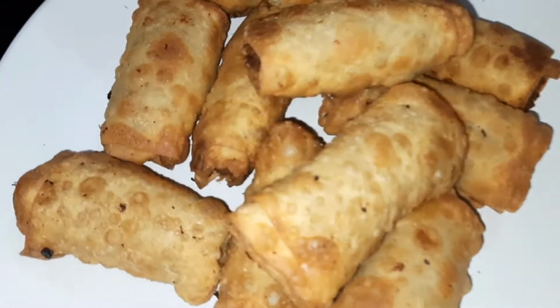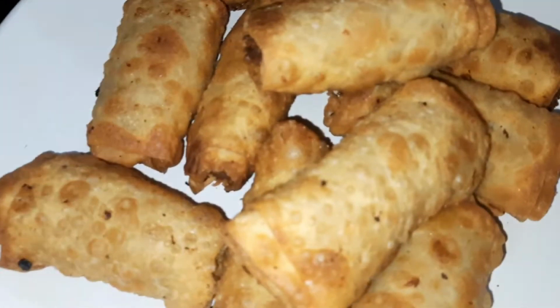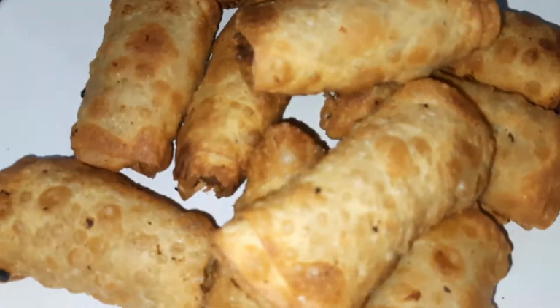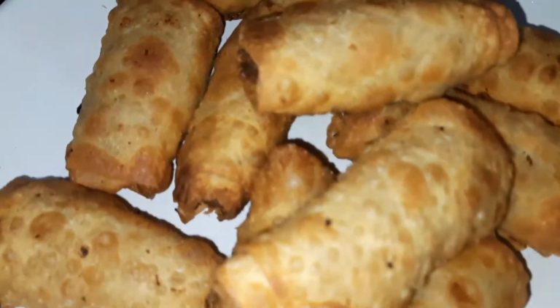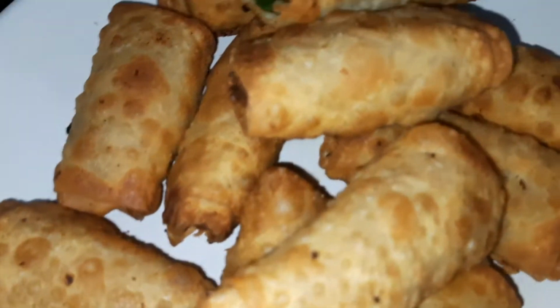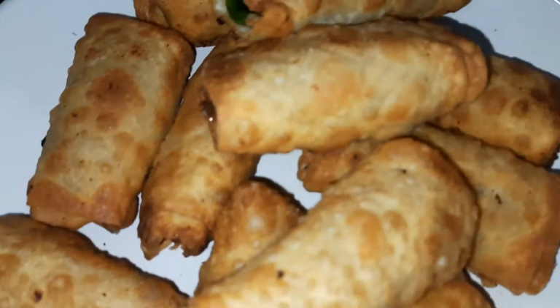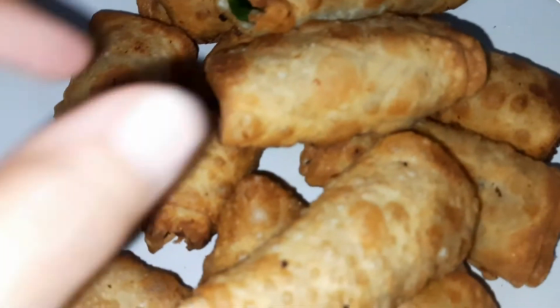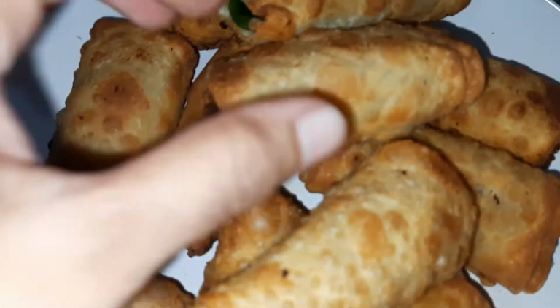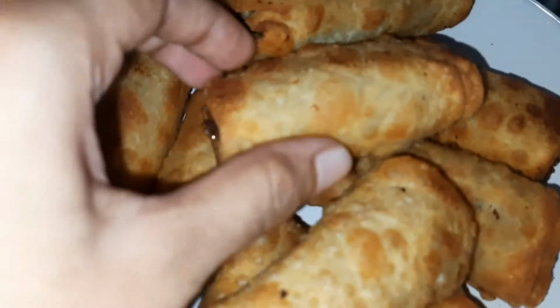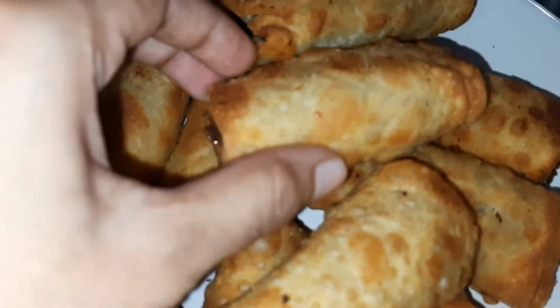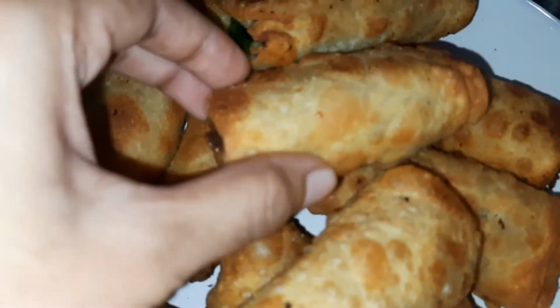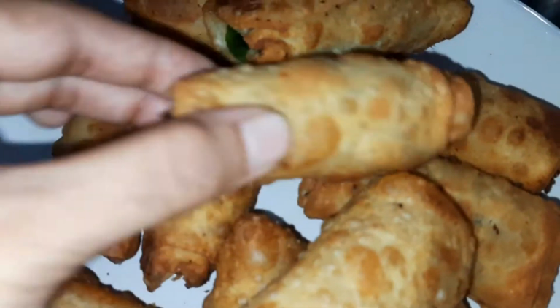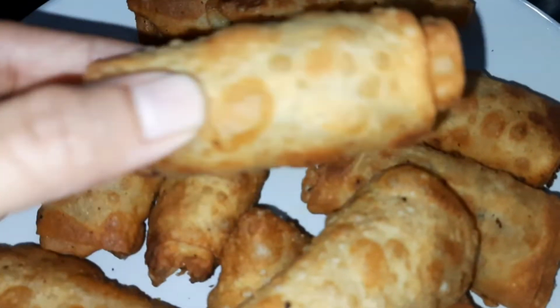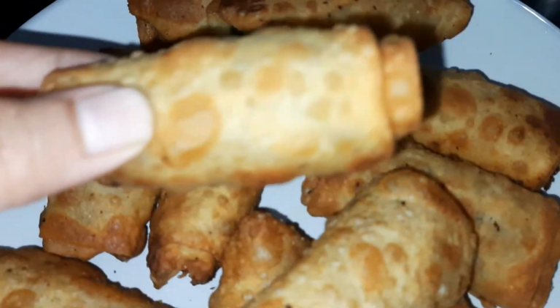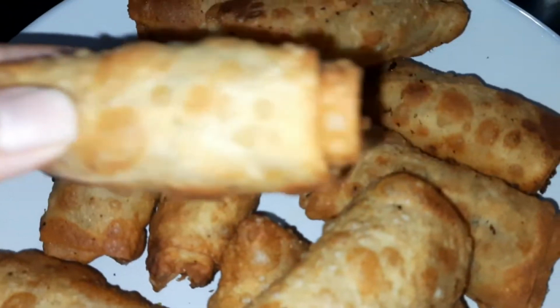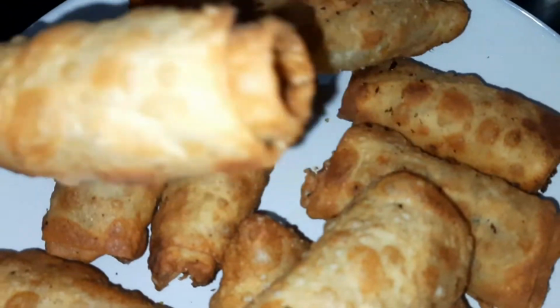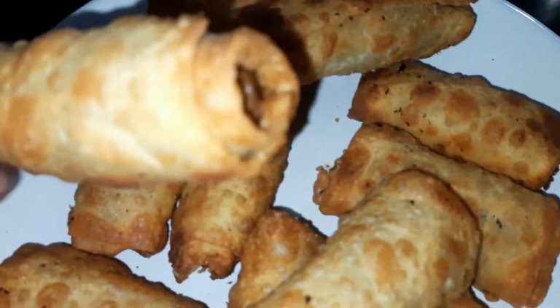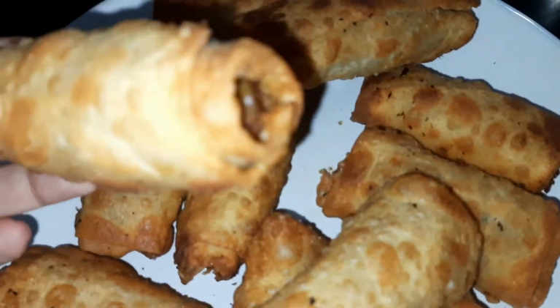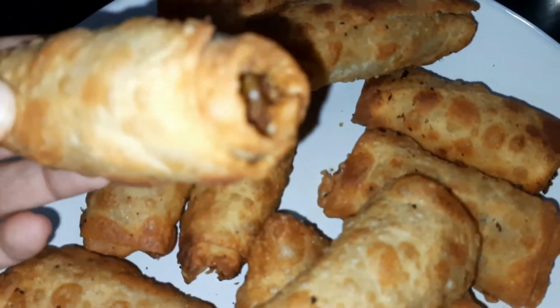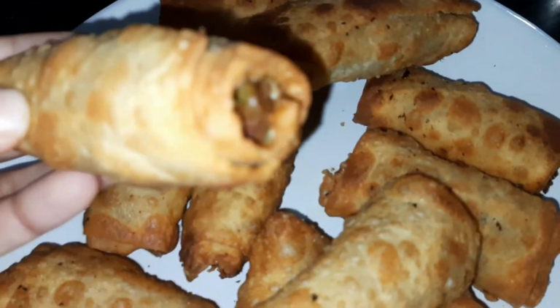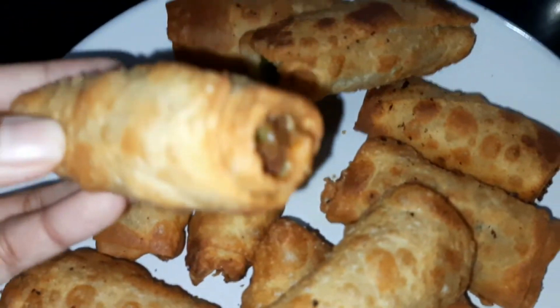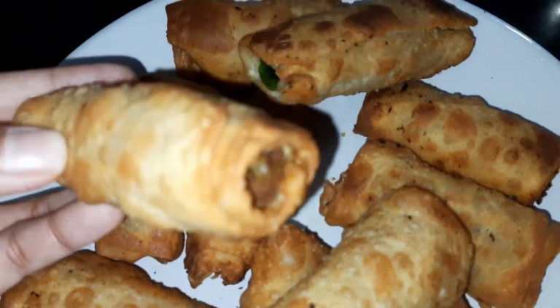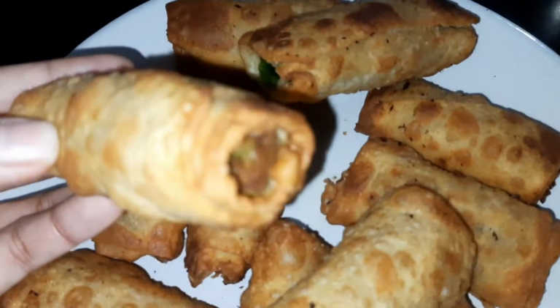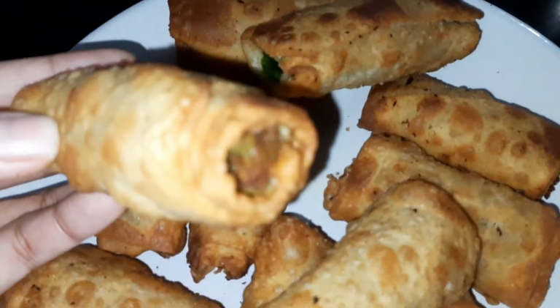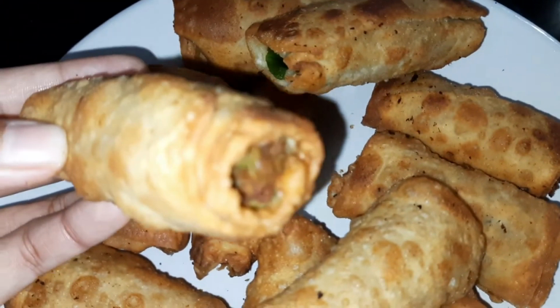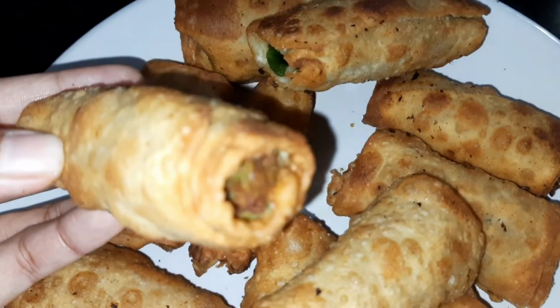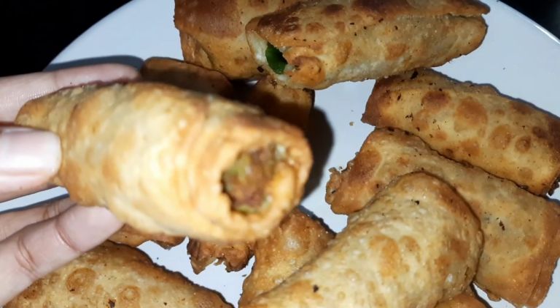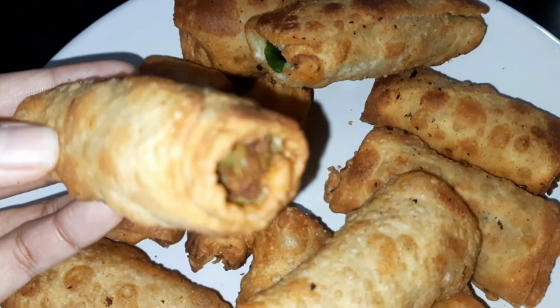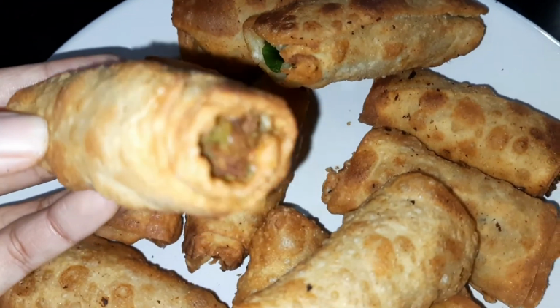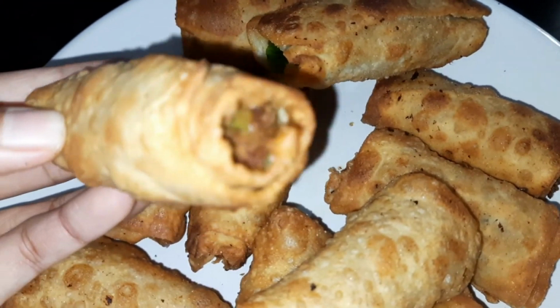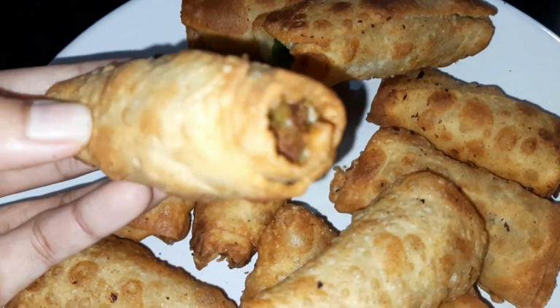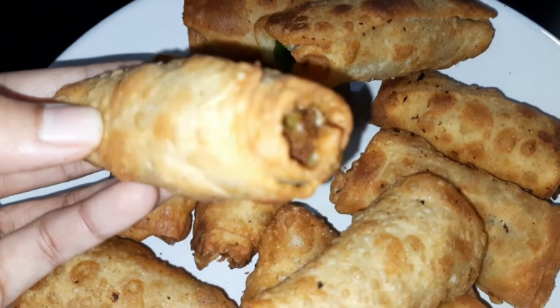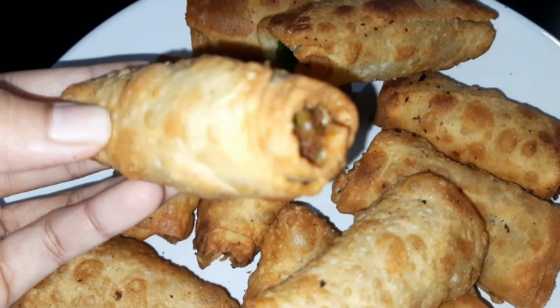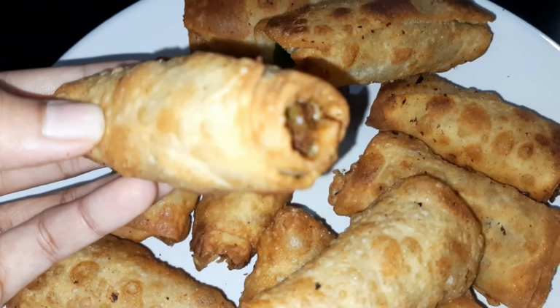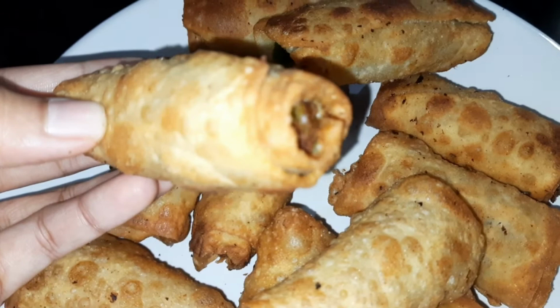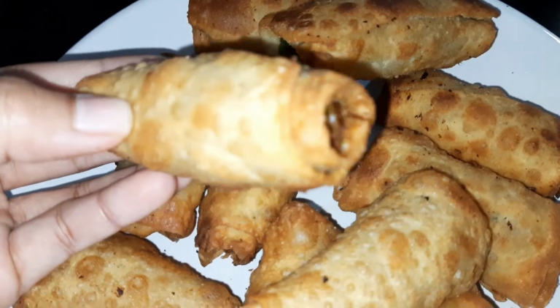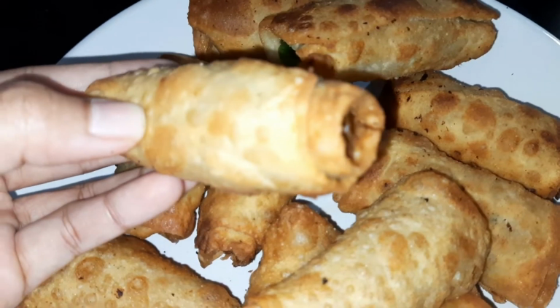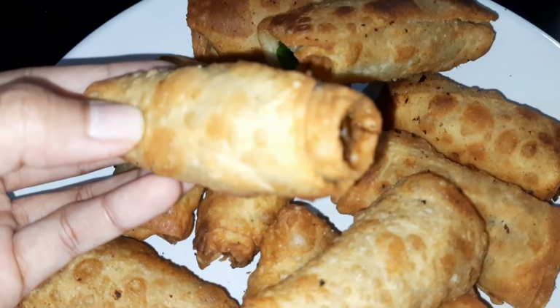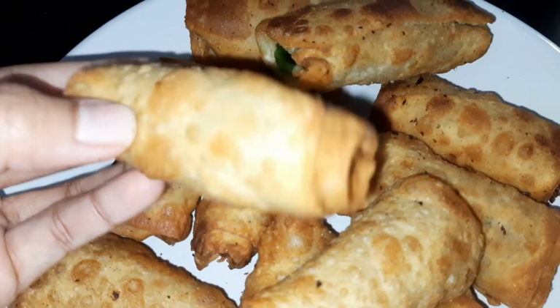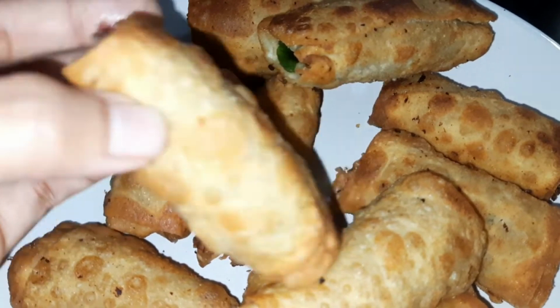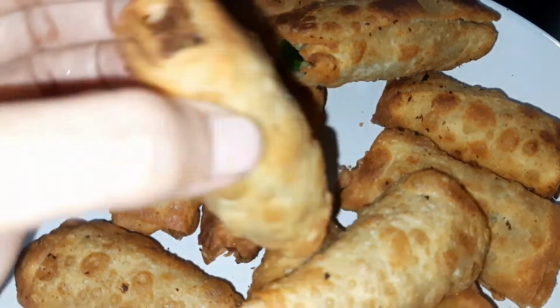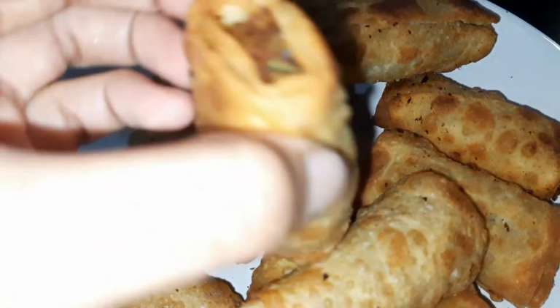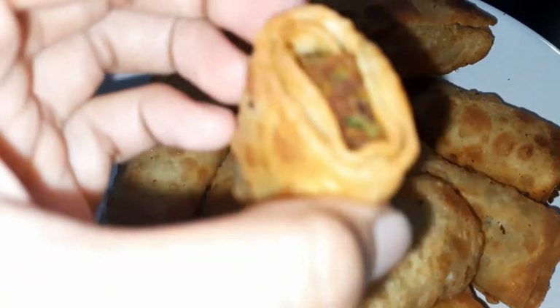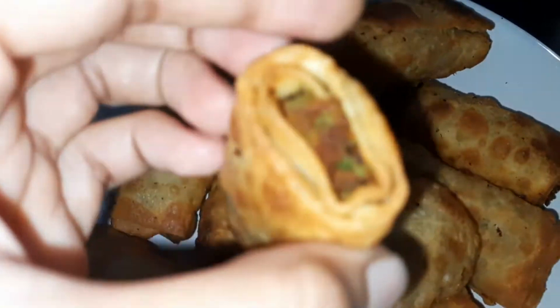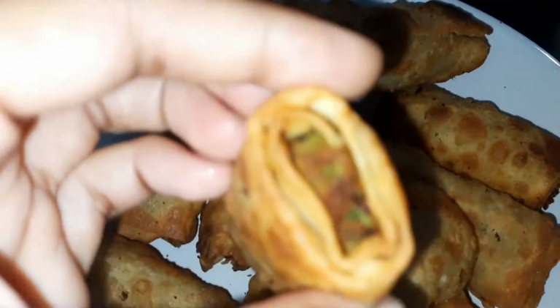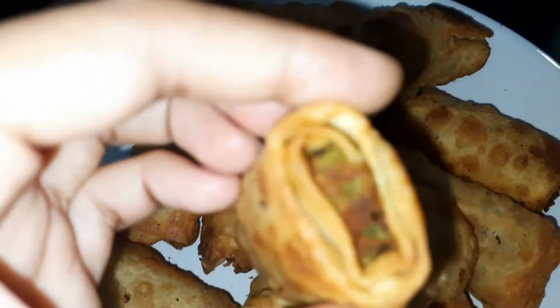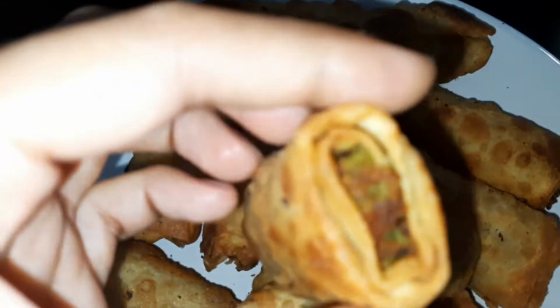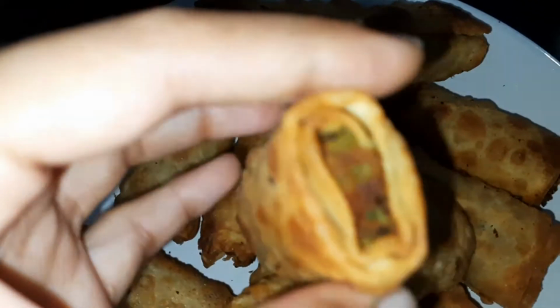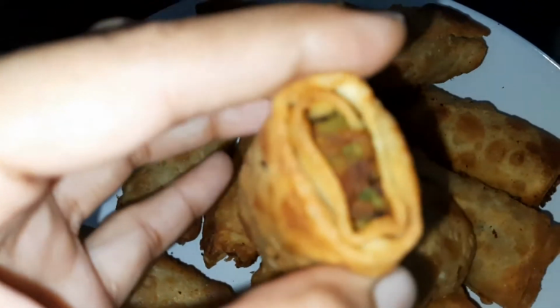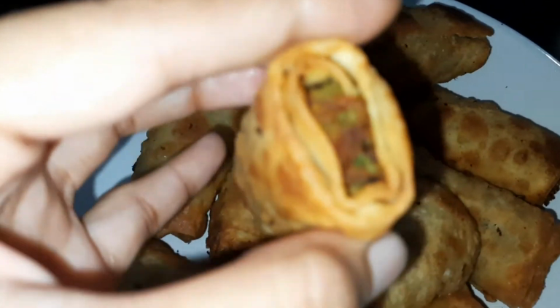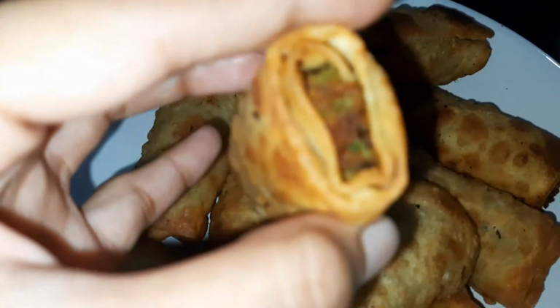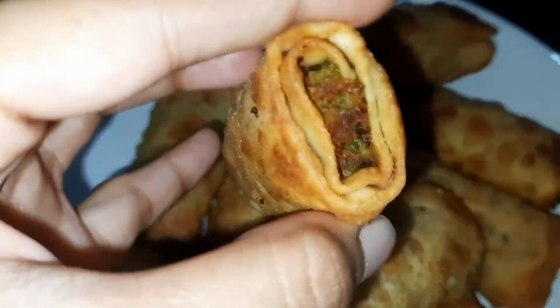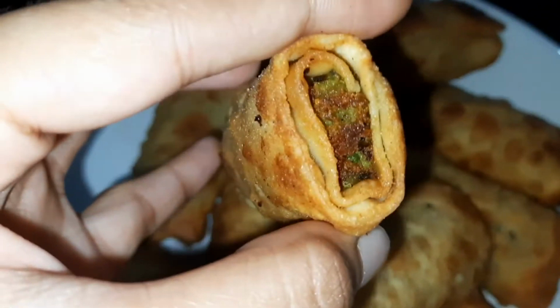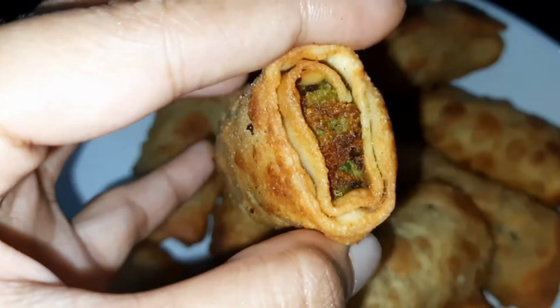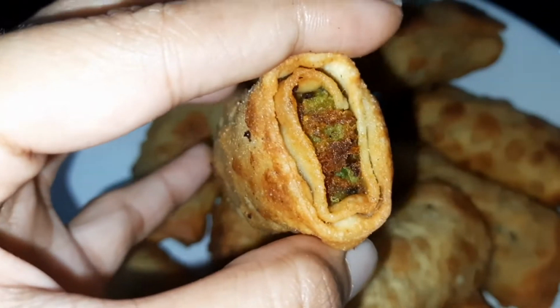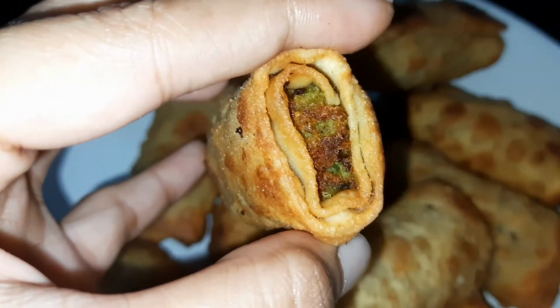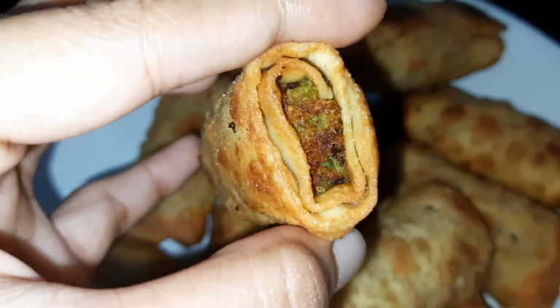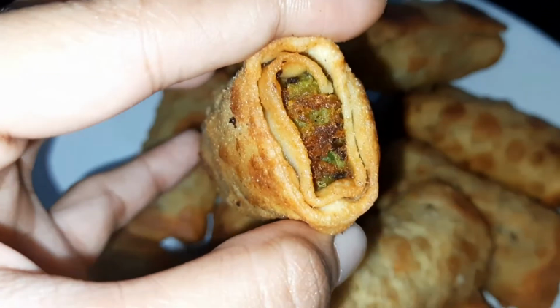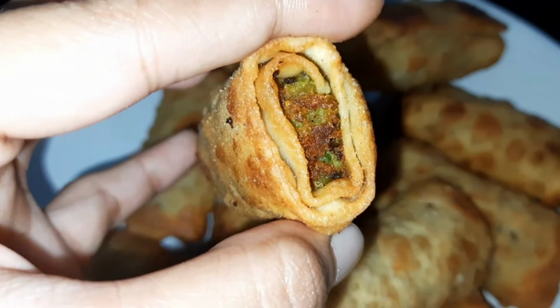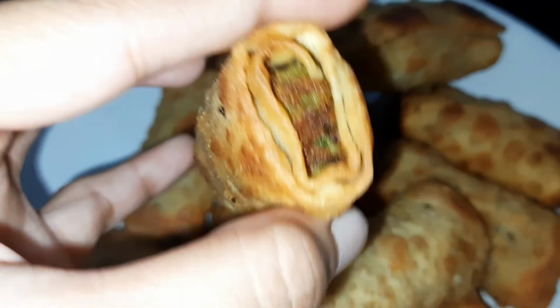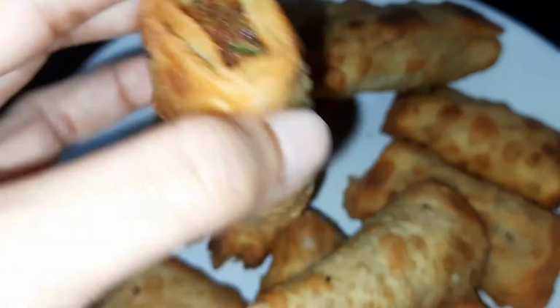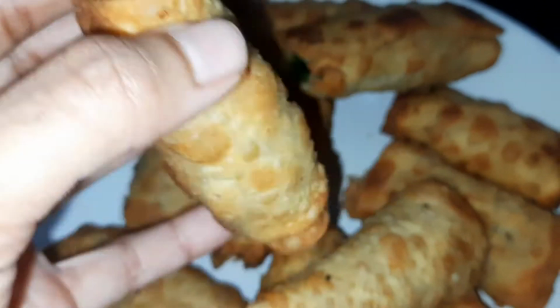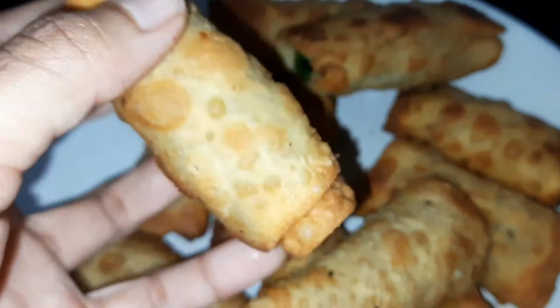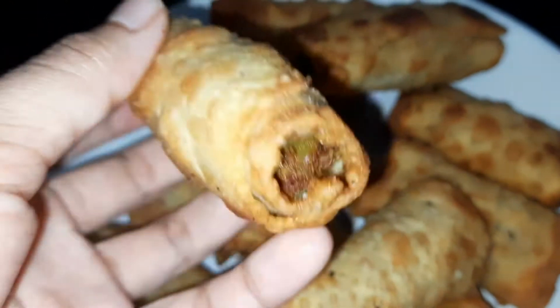We have green peas. This is the main ingredient. Let's take a snack.